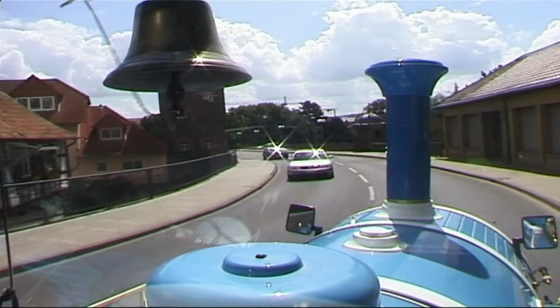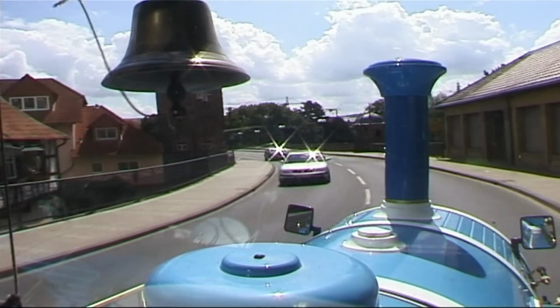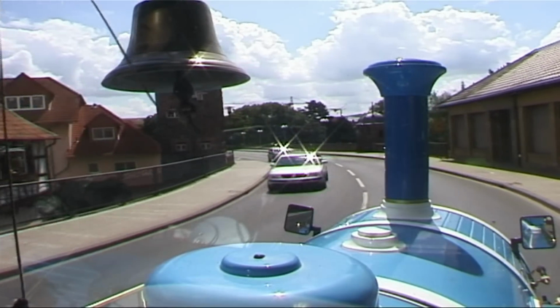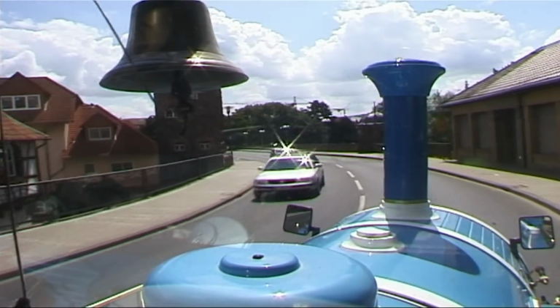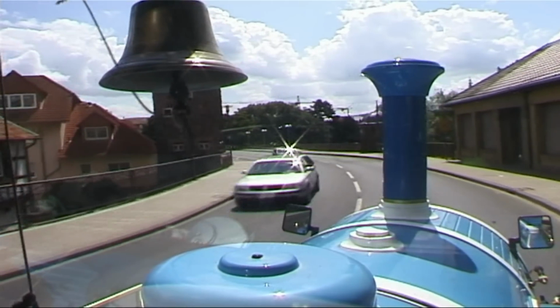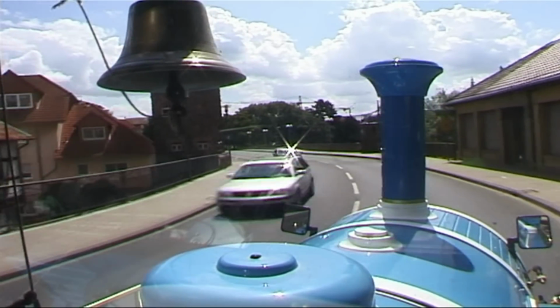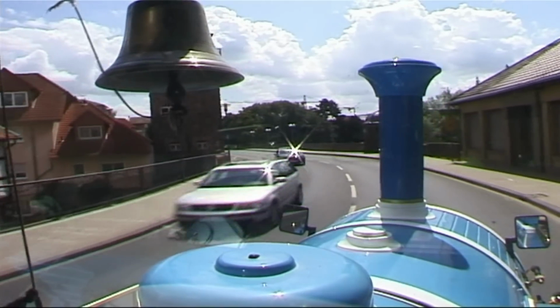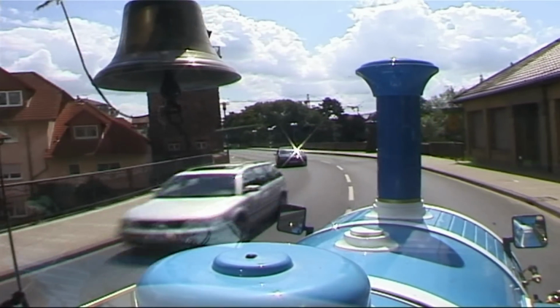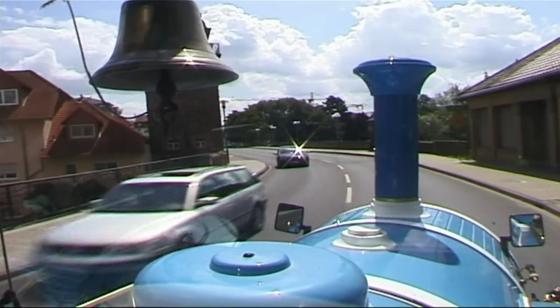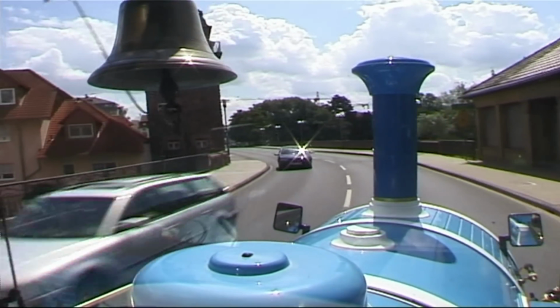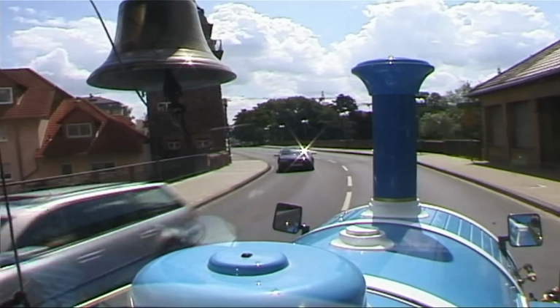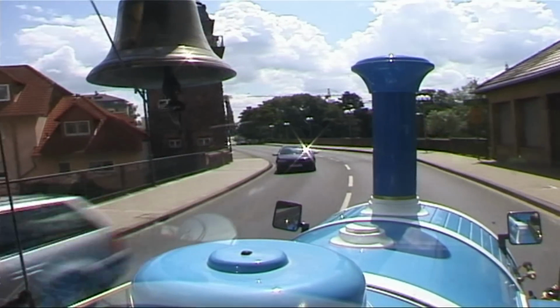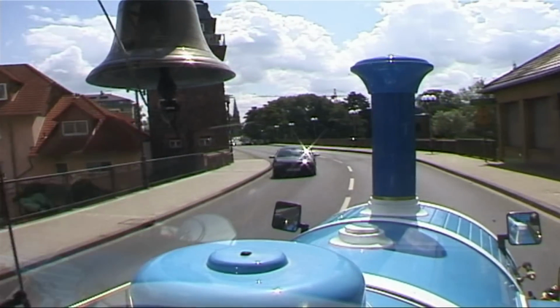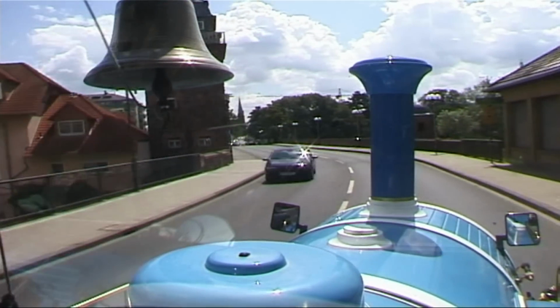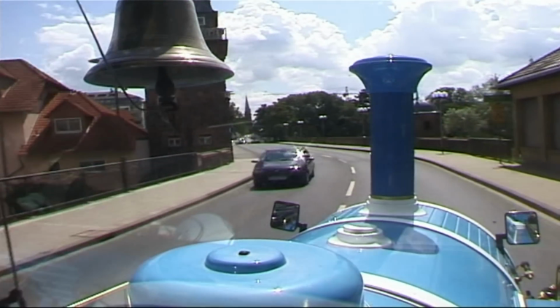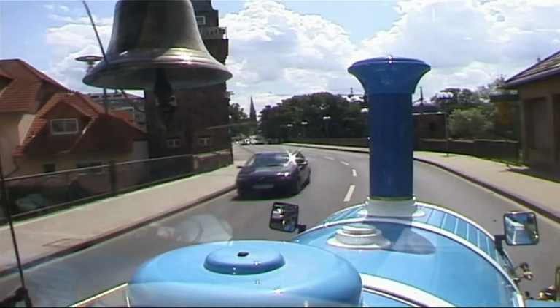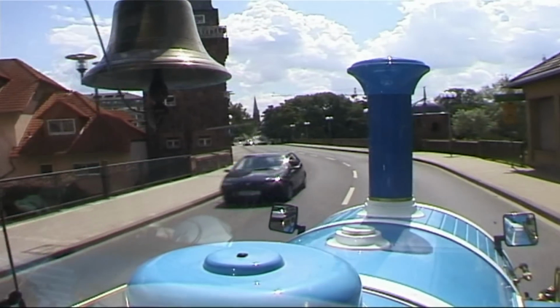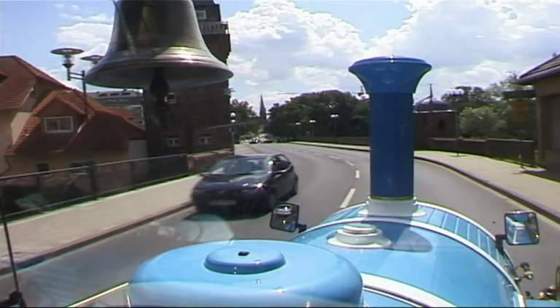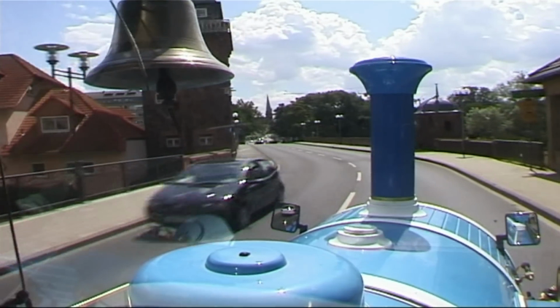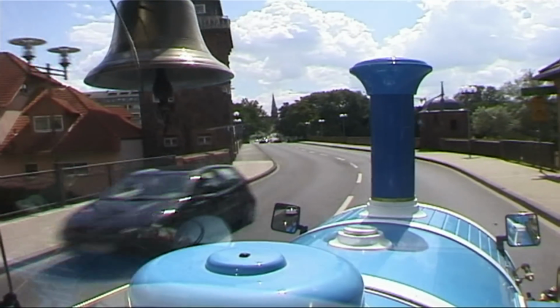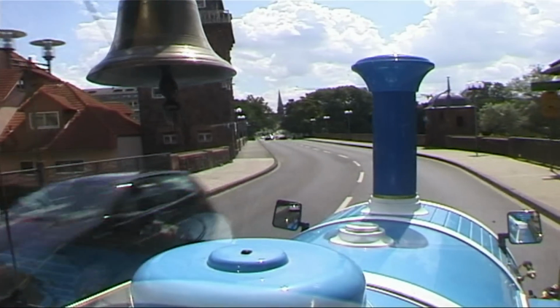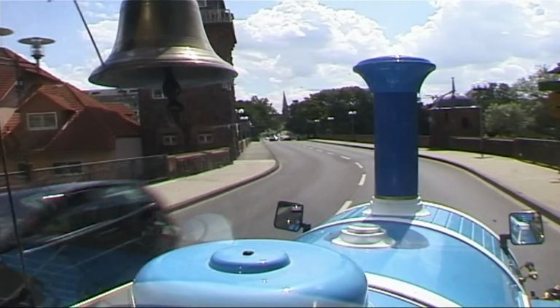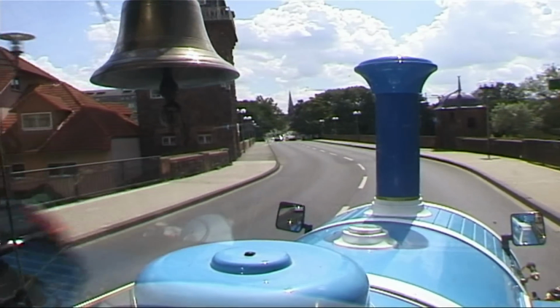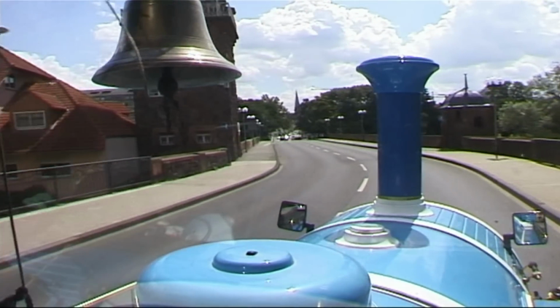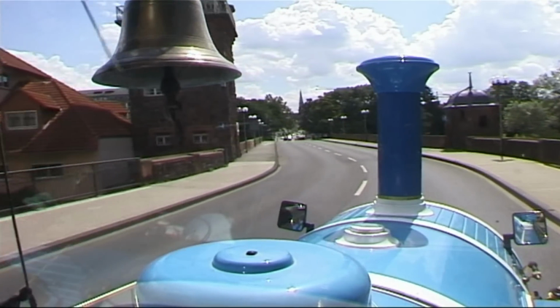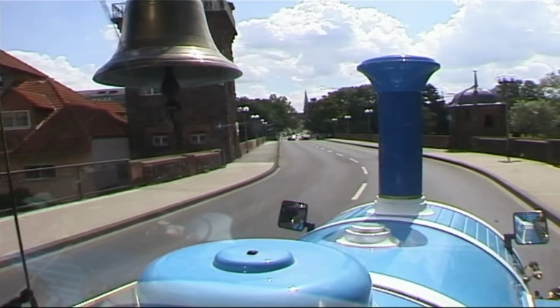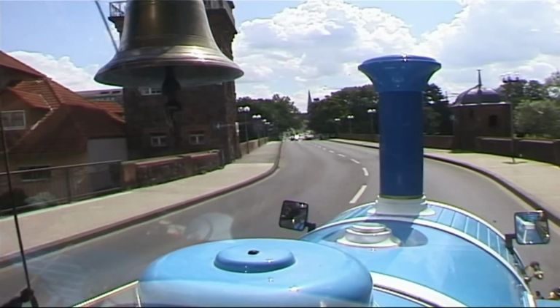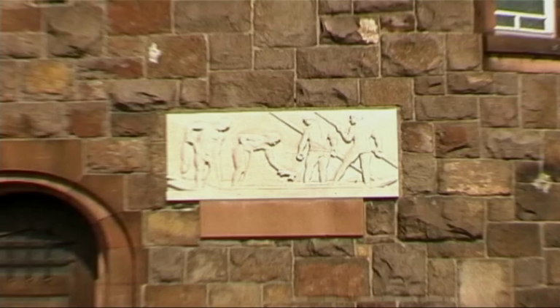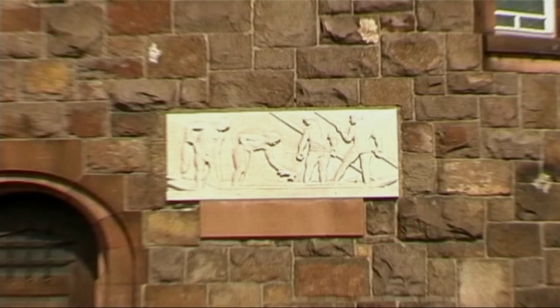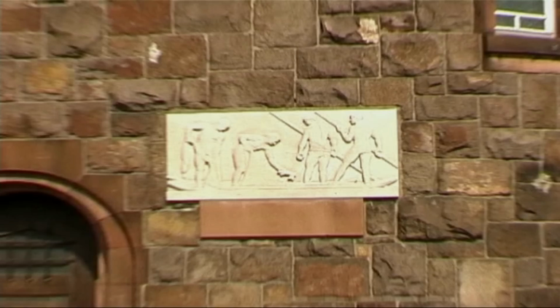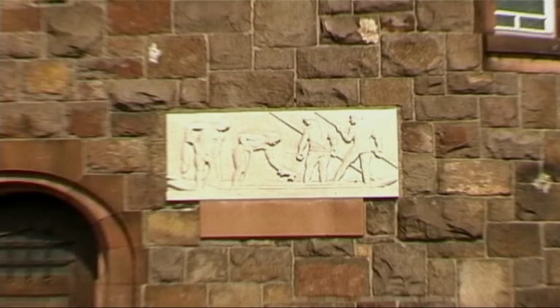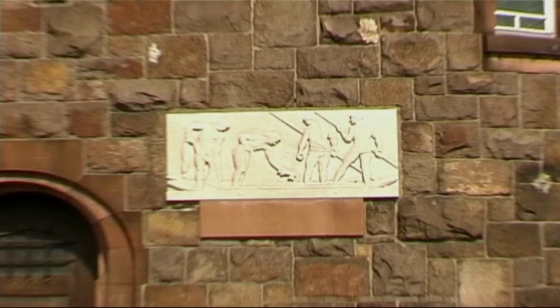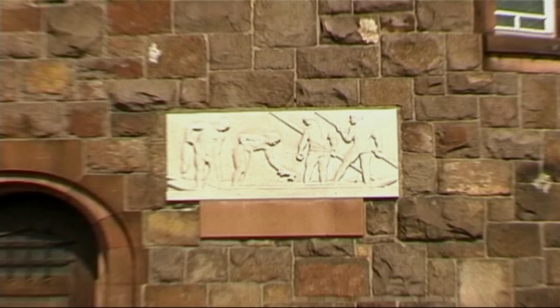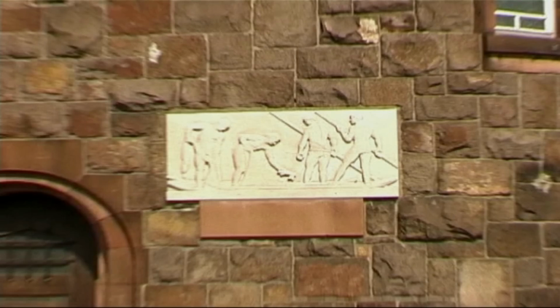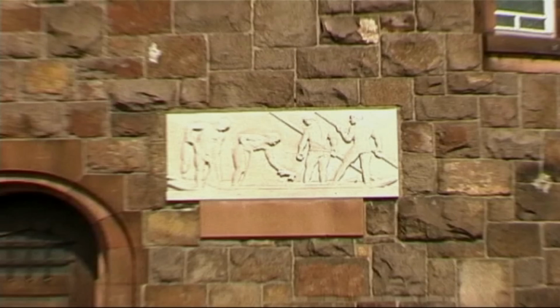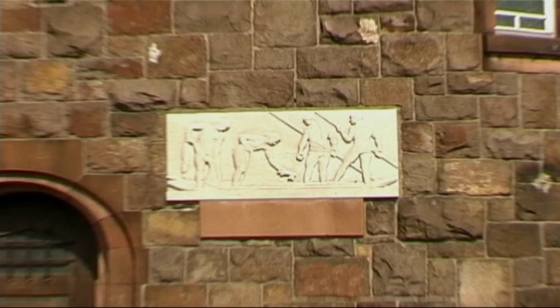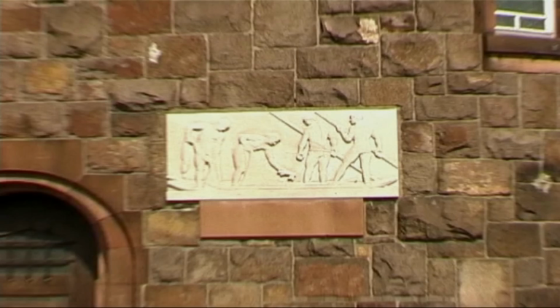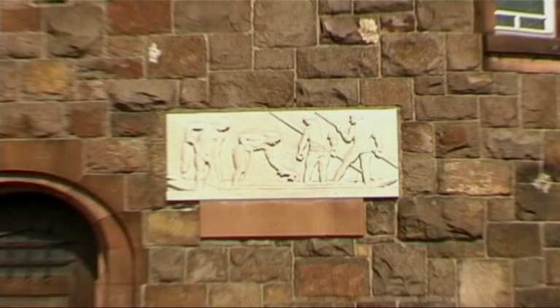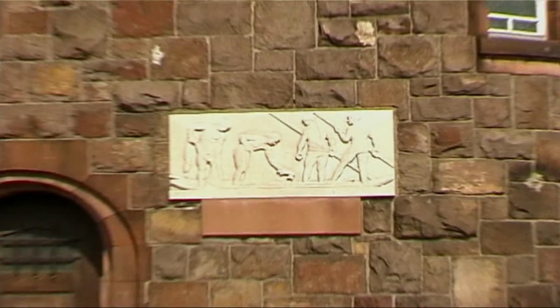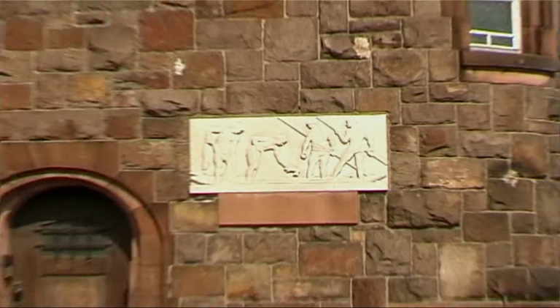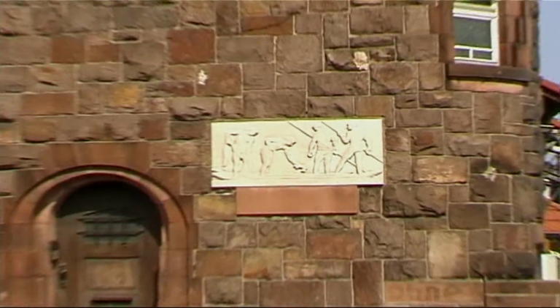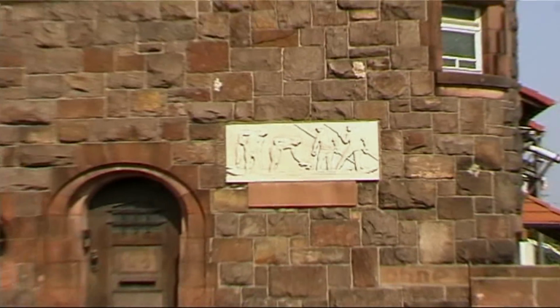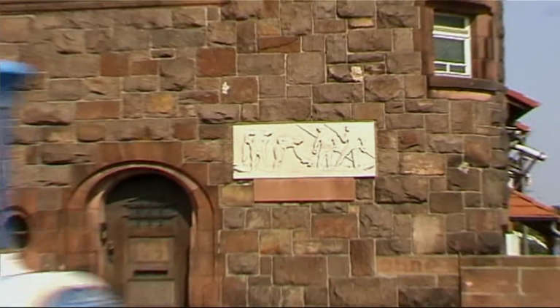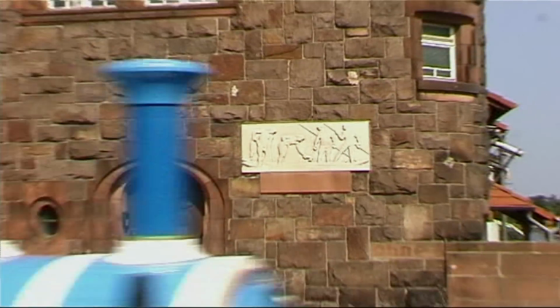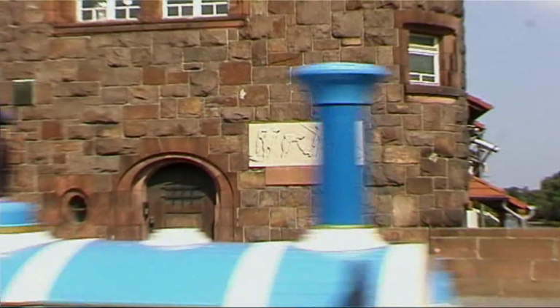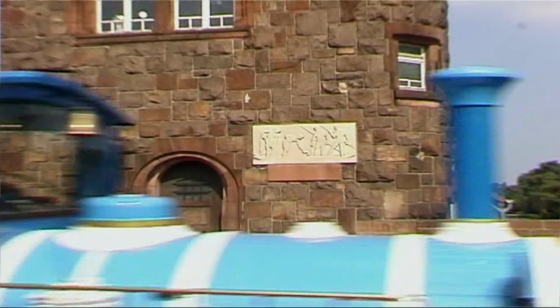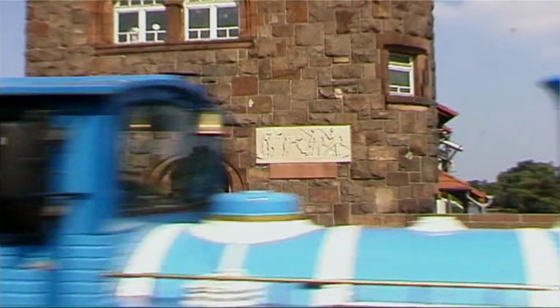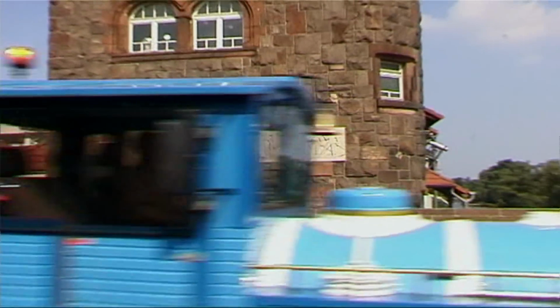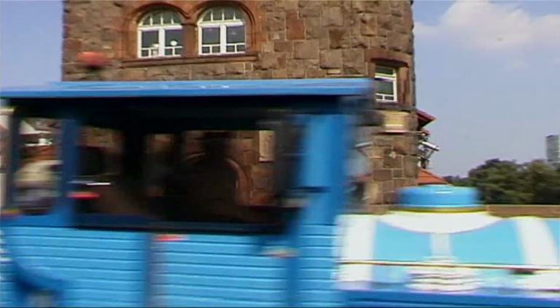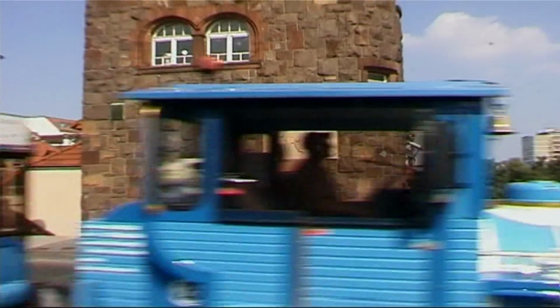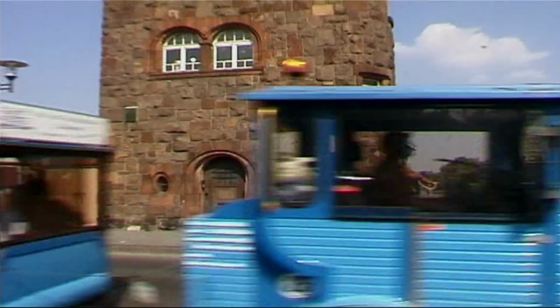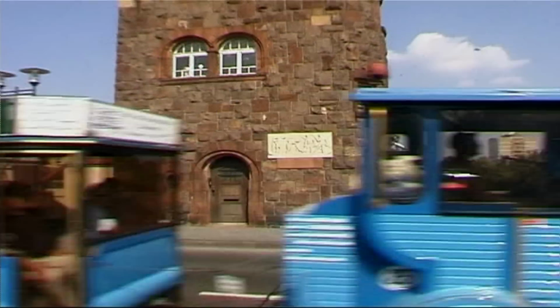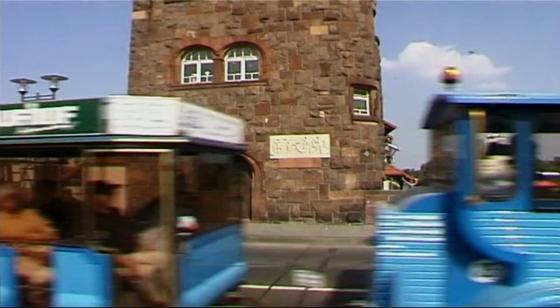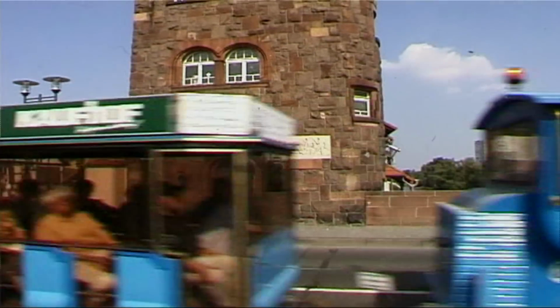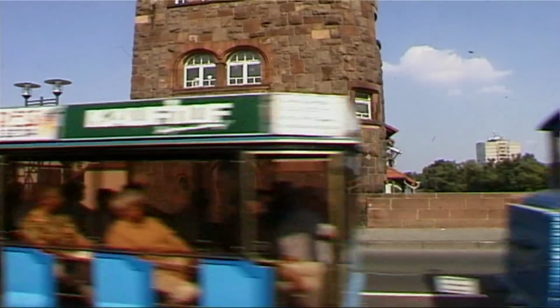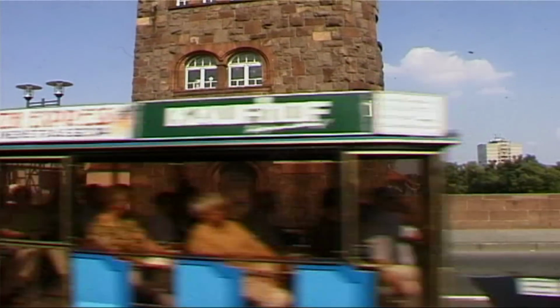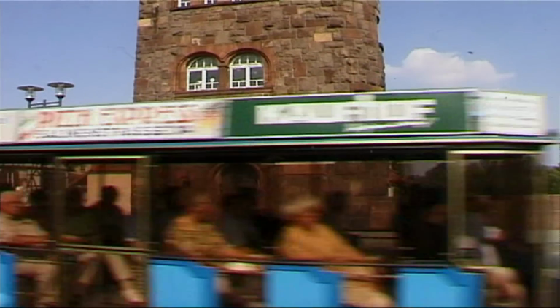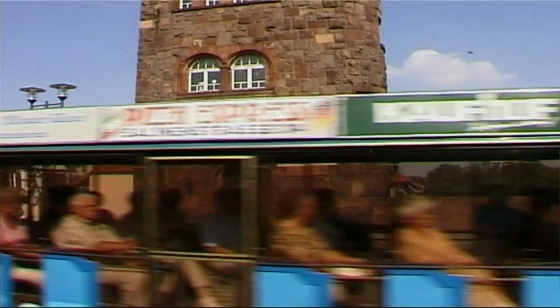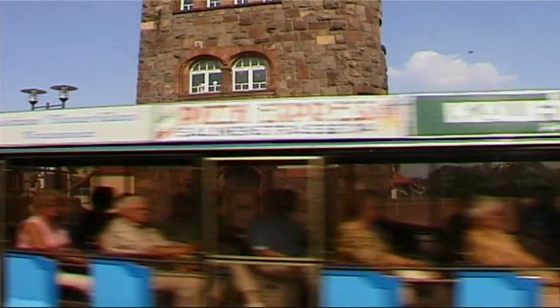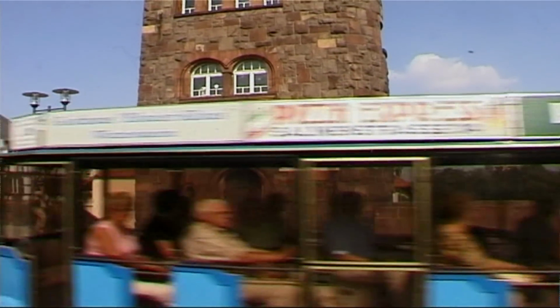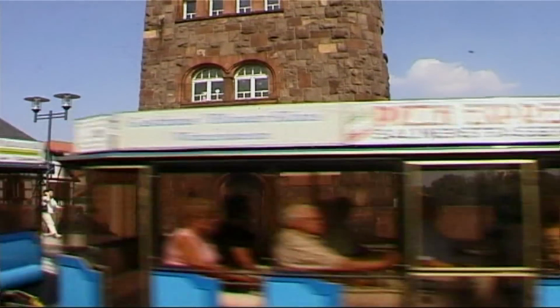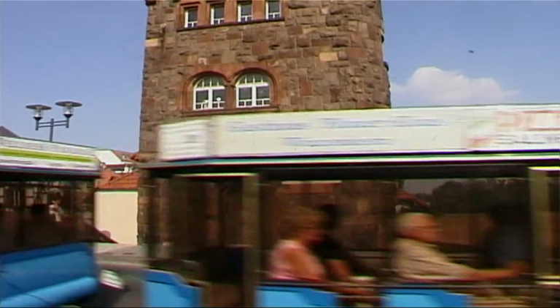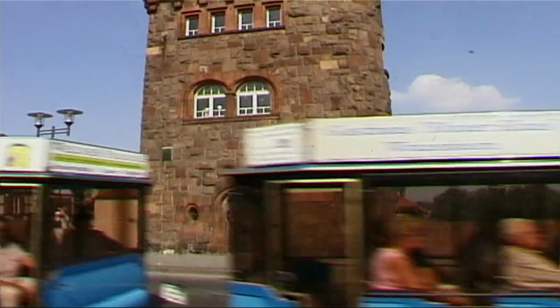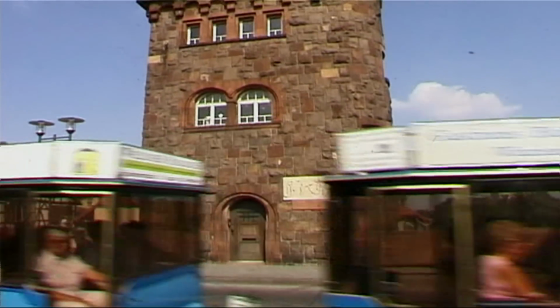We are now passing the fish towers. The fish guild was important due to the large numbers of fish in the river.